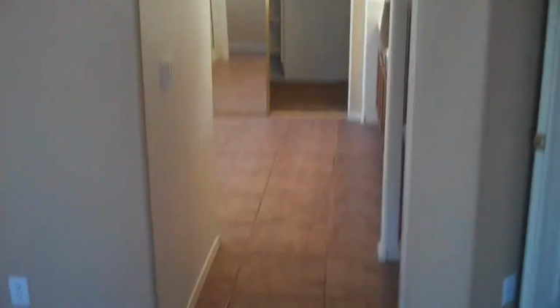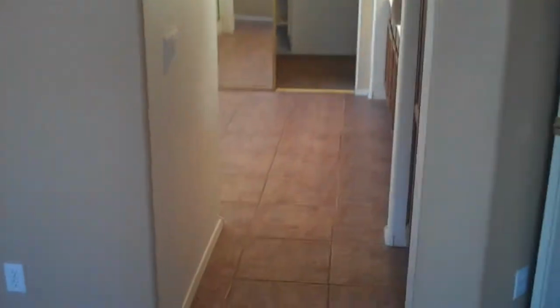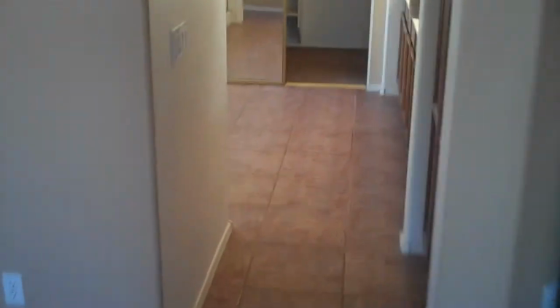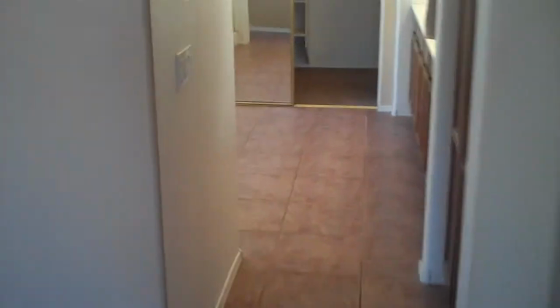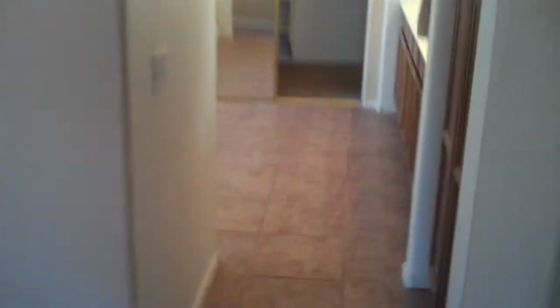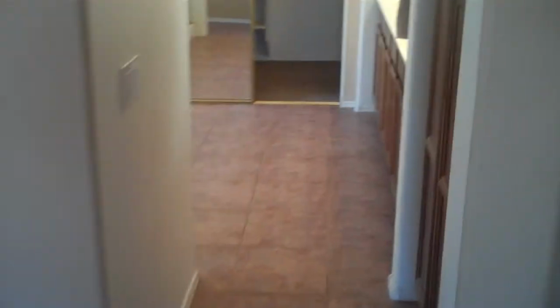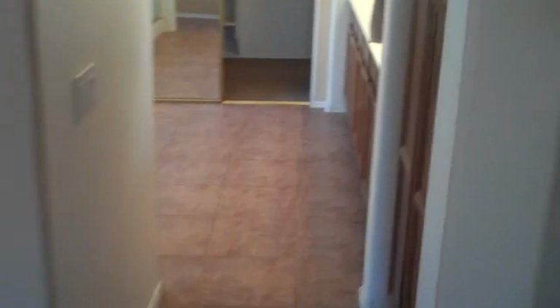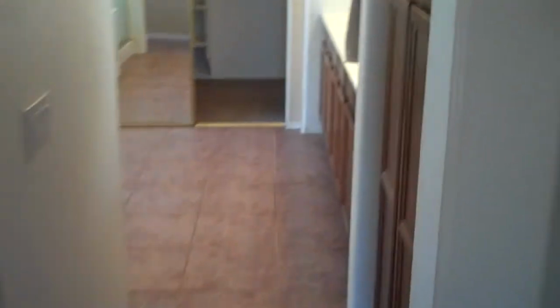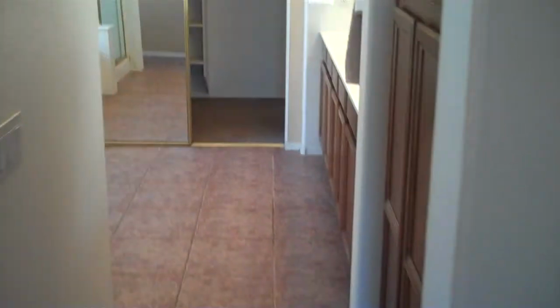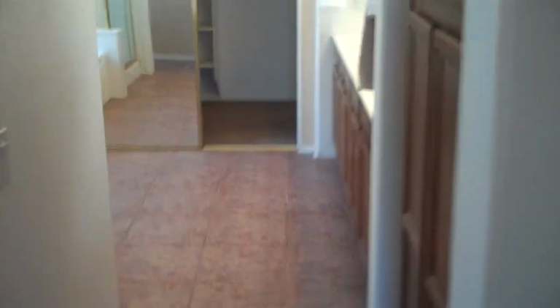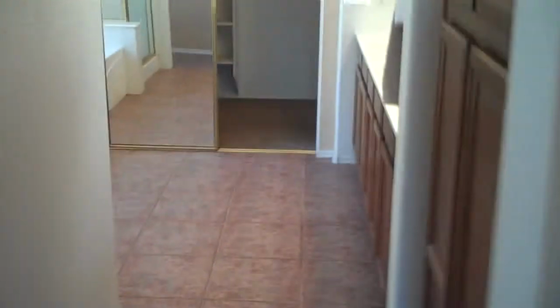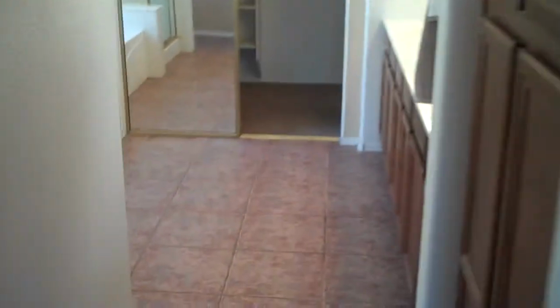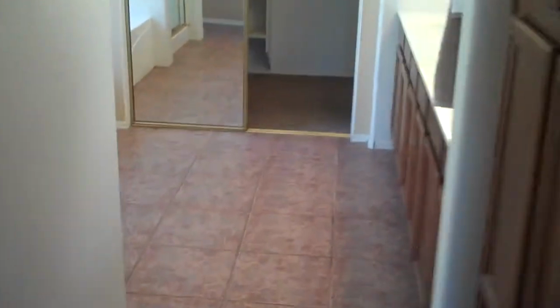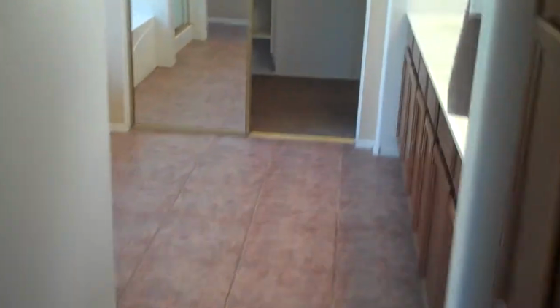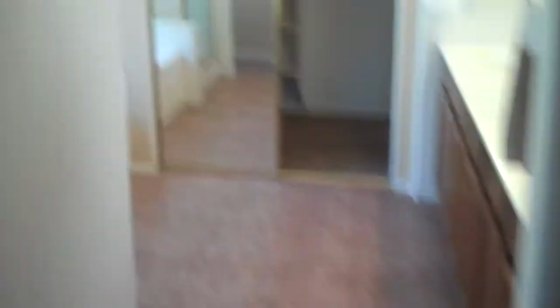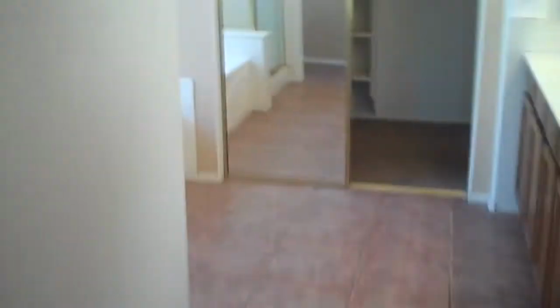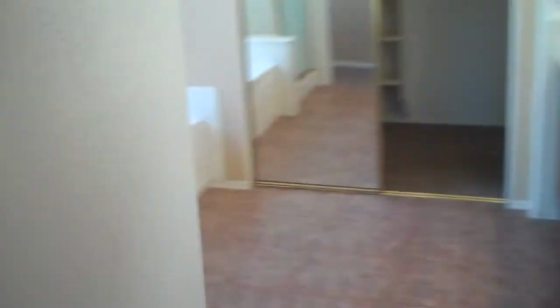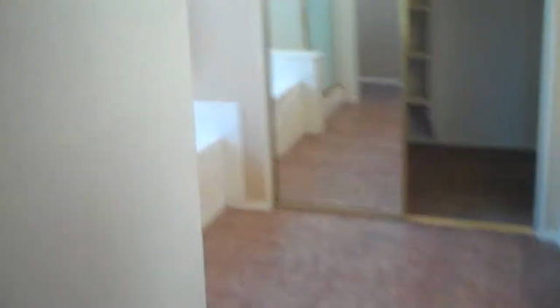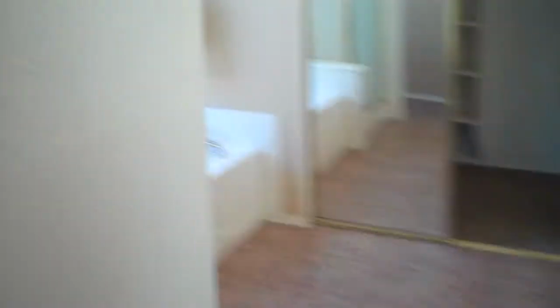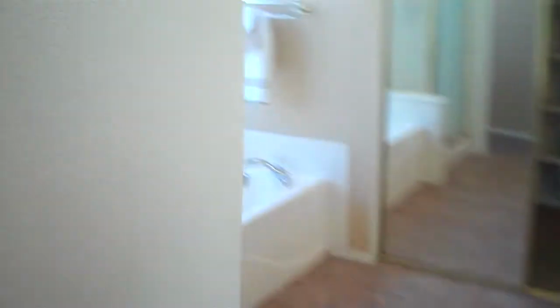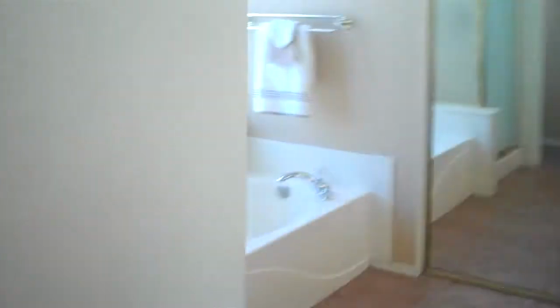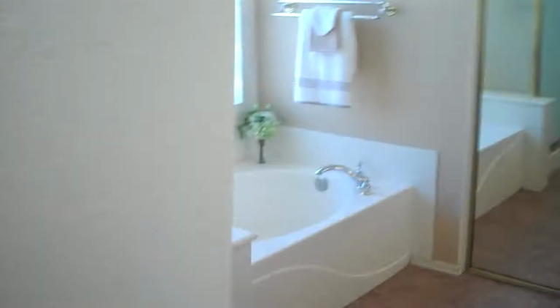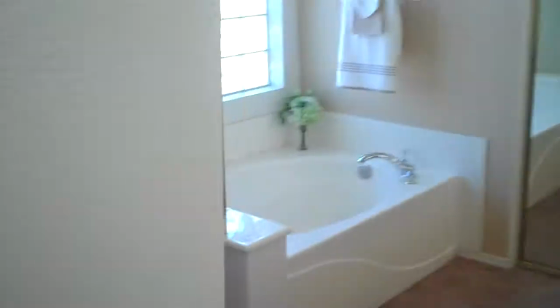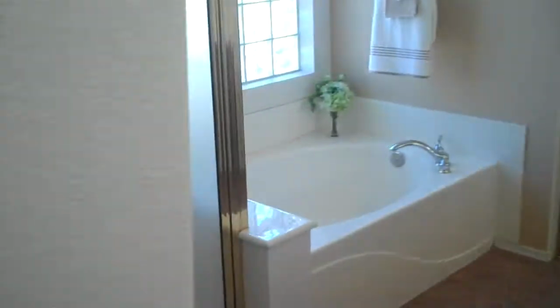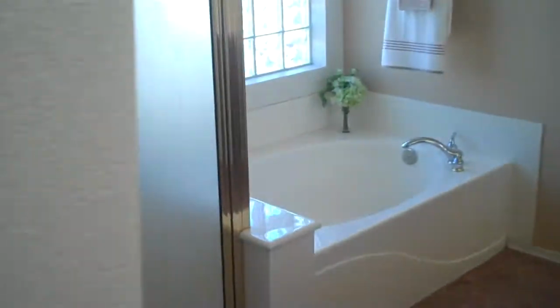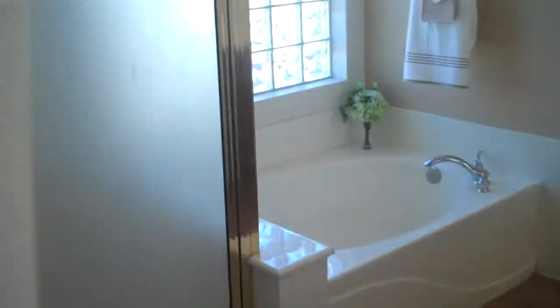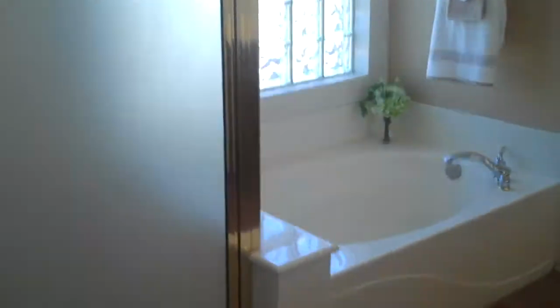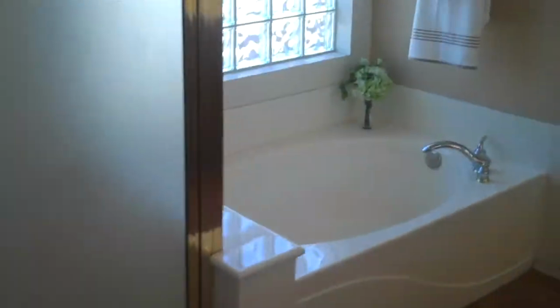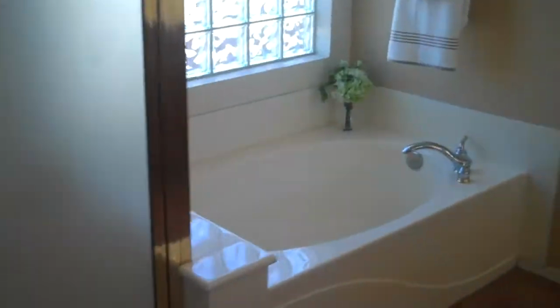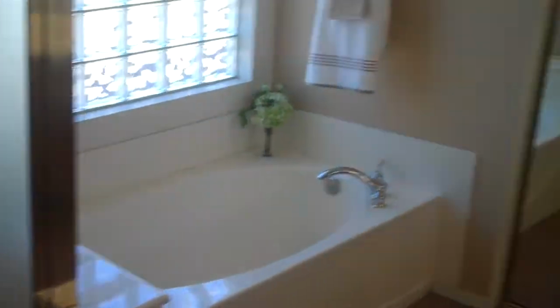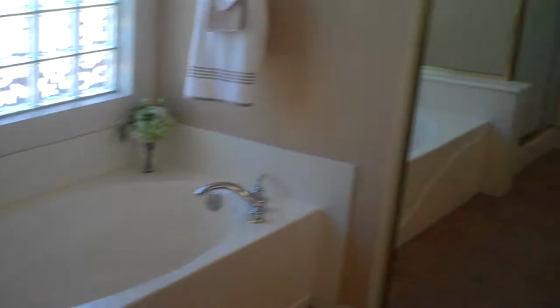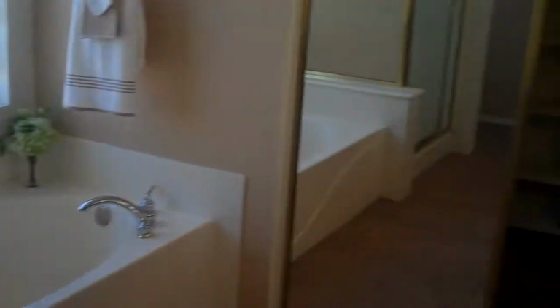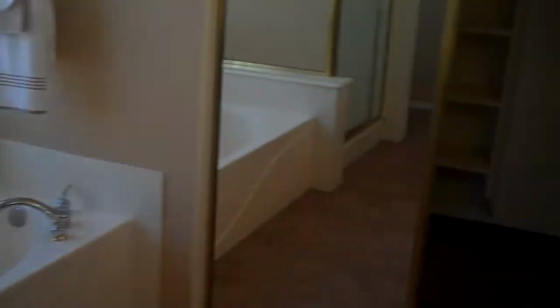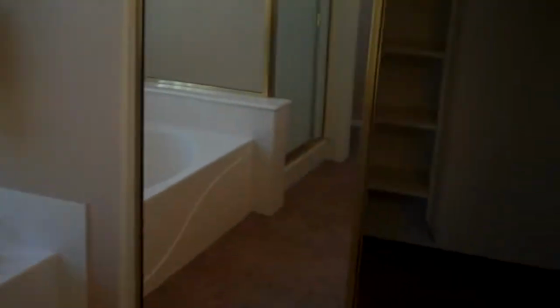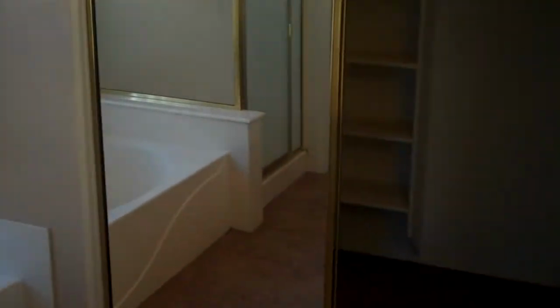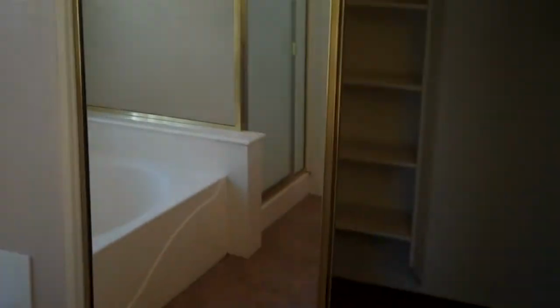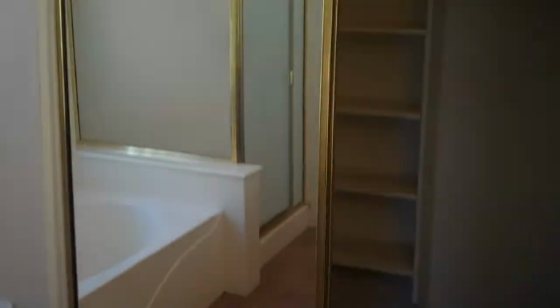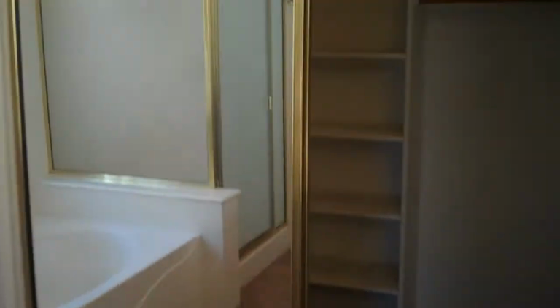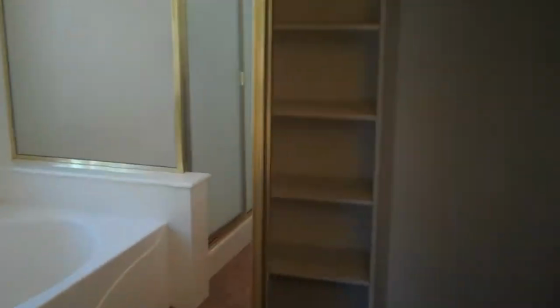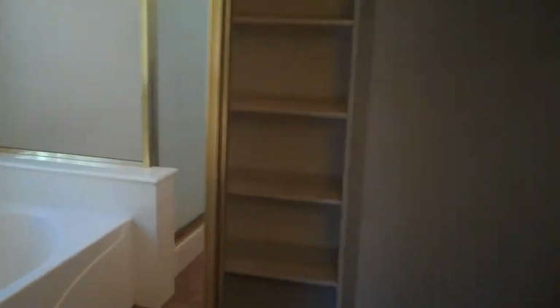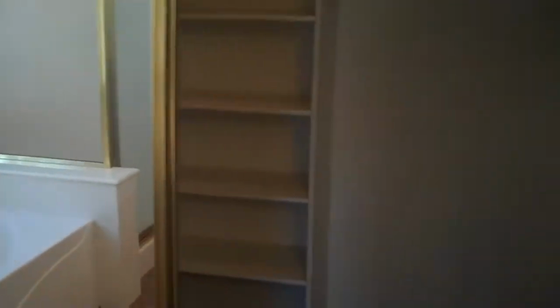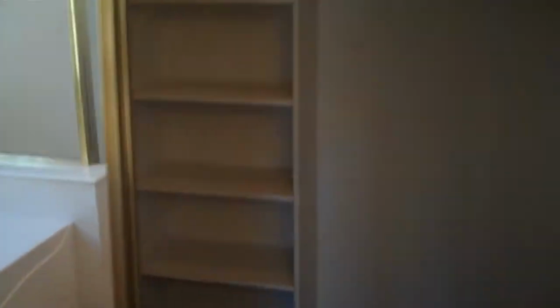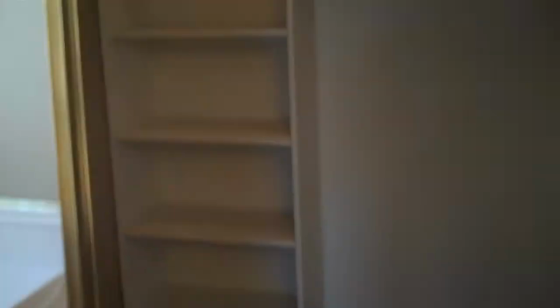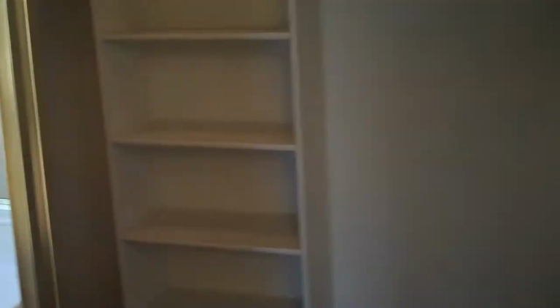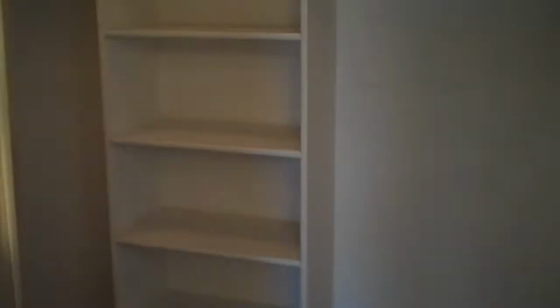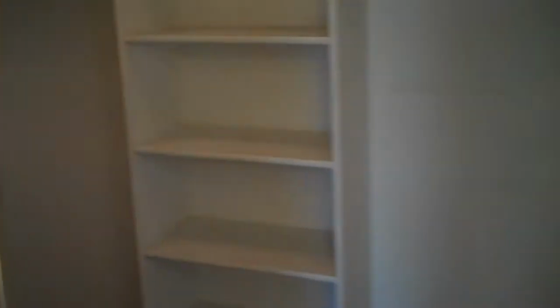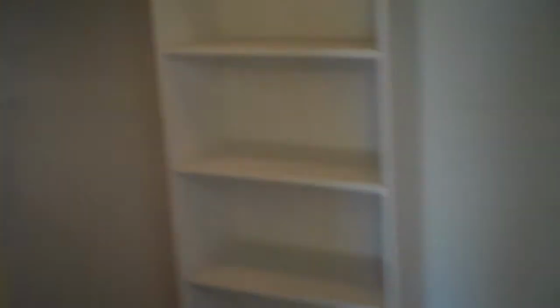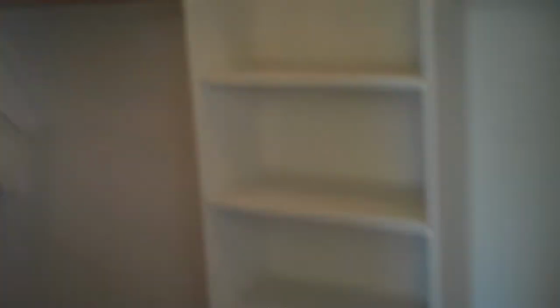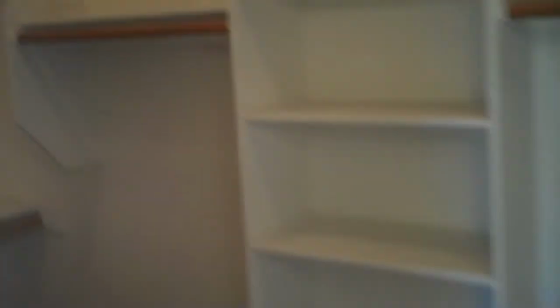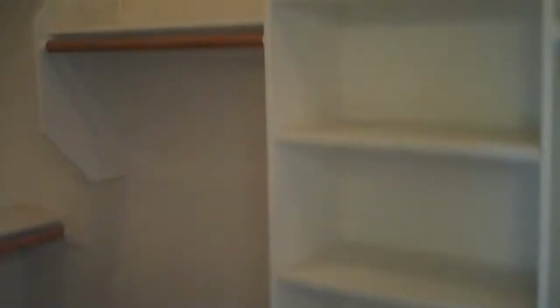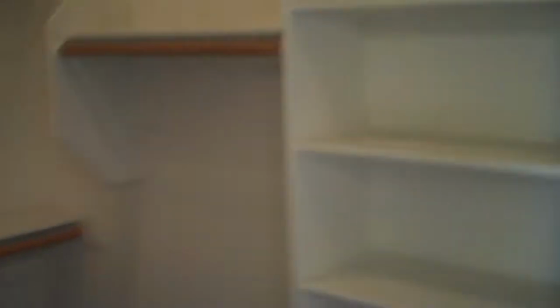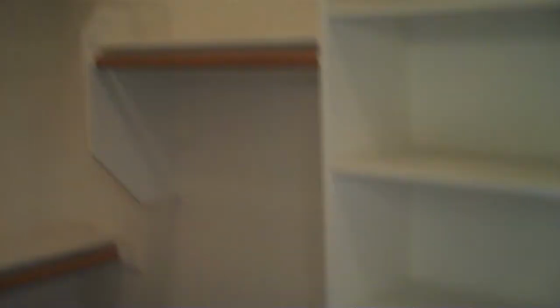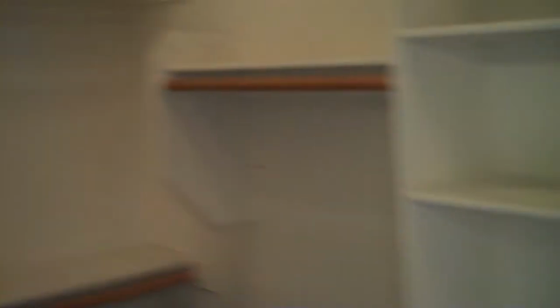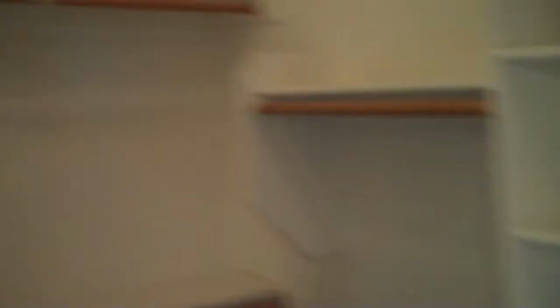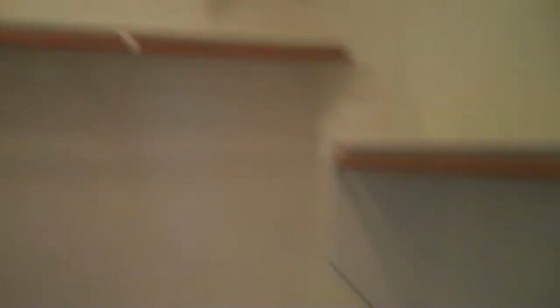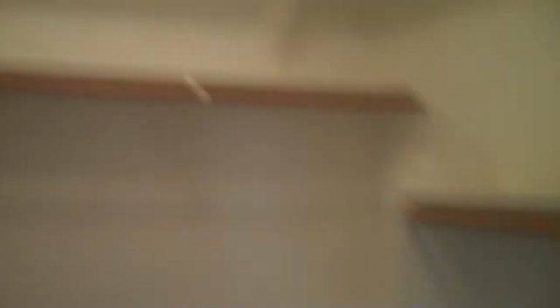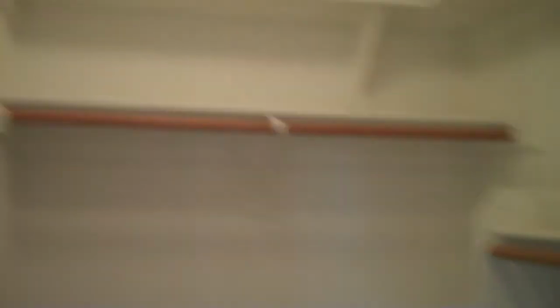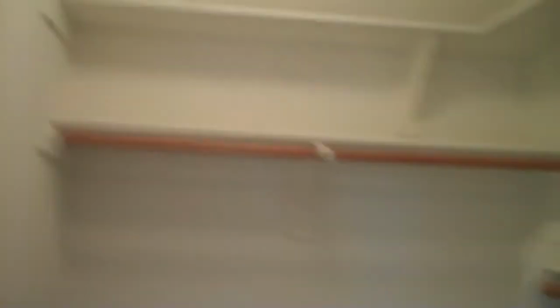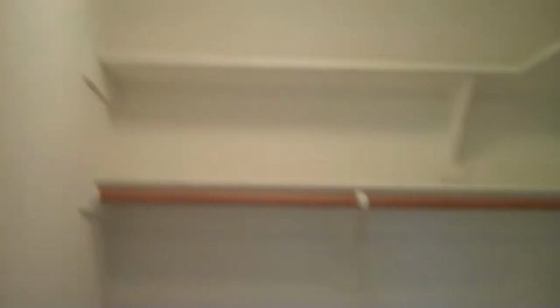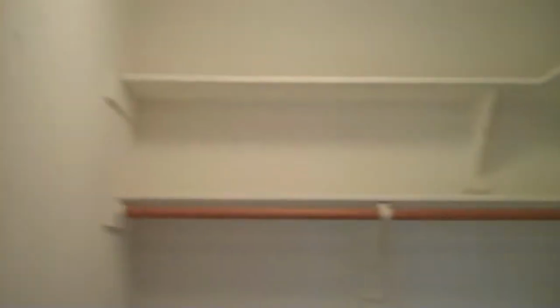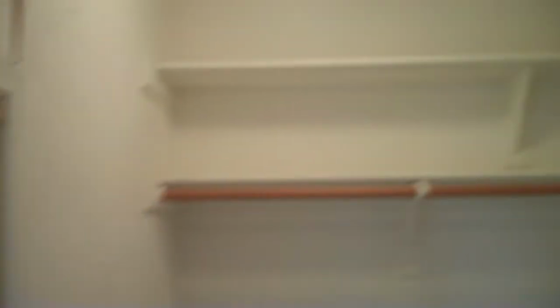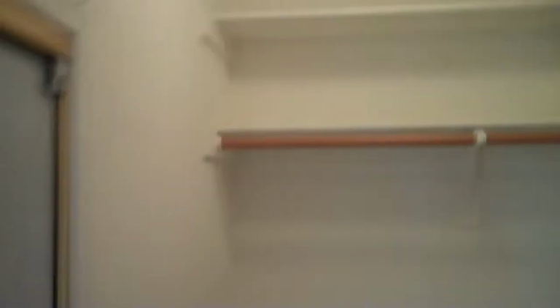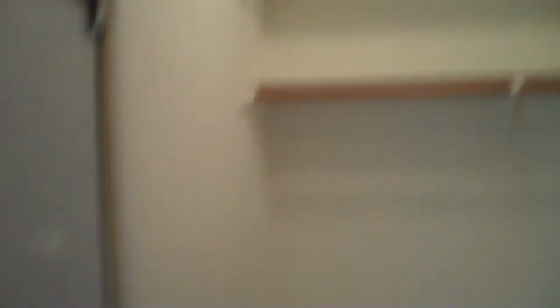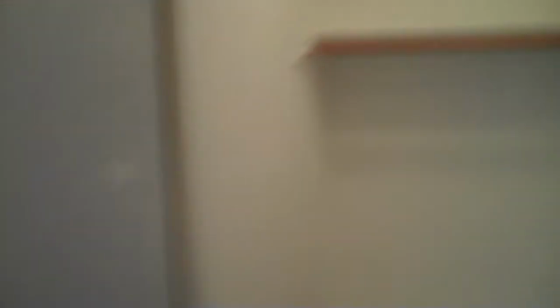Here's the entrance to the master suite — a really nice sized master suite with tall vaulted ceilings, its own back door to the backyard, a bathroom with double sink, separate shower and tub, and a huge walk-in closet.